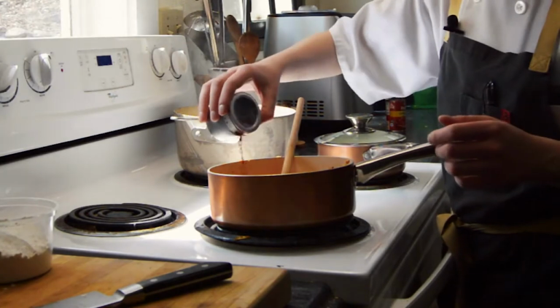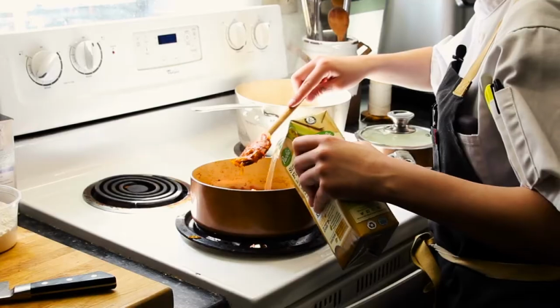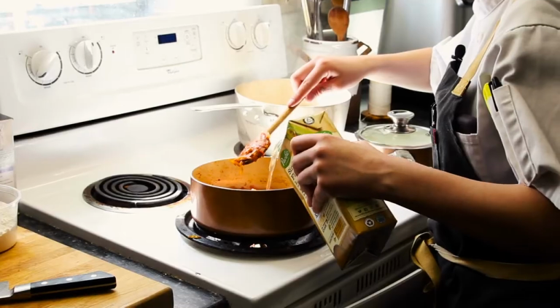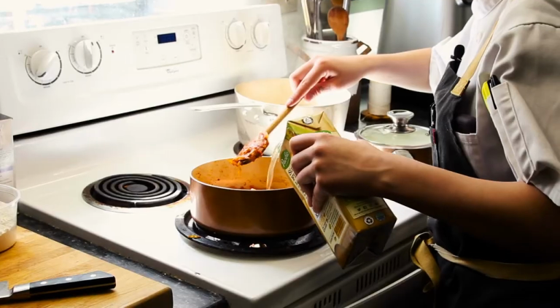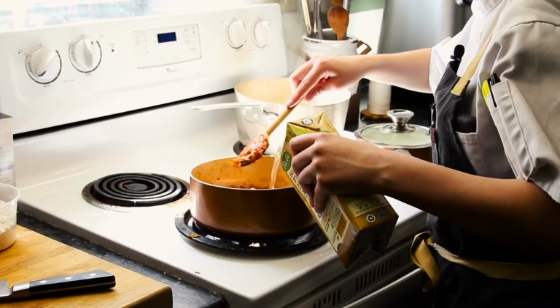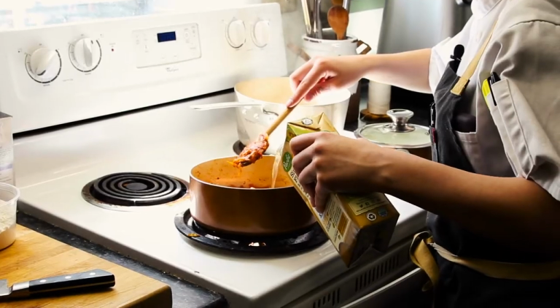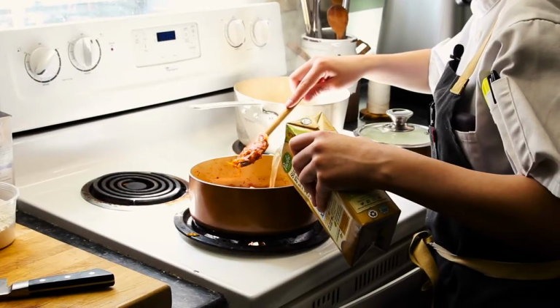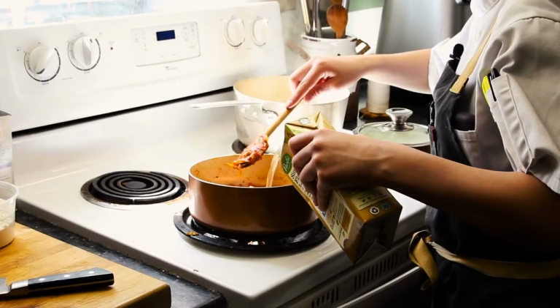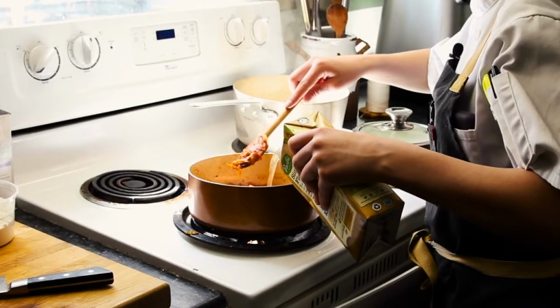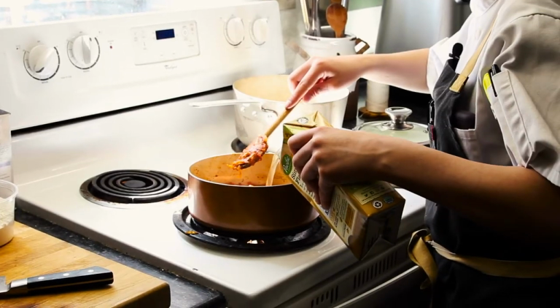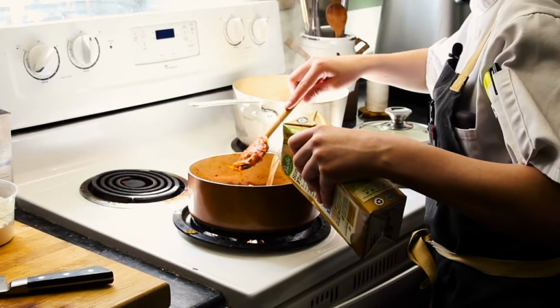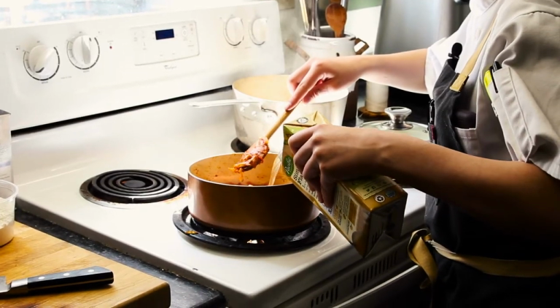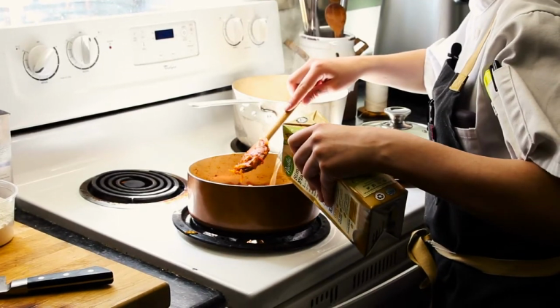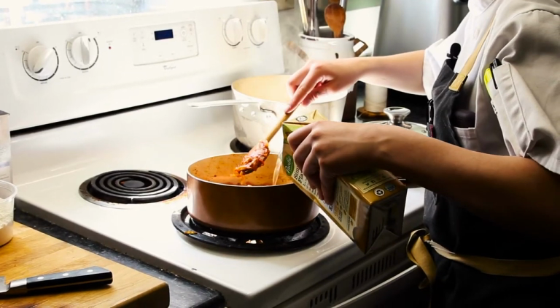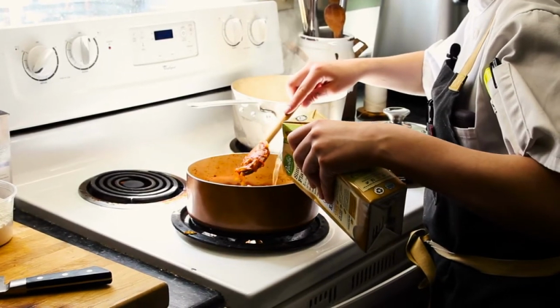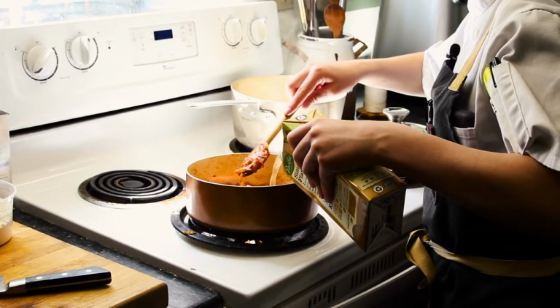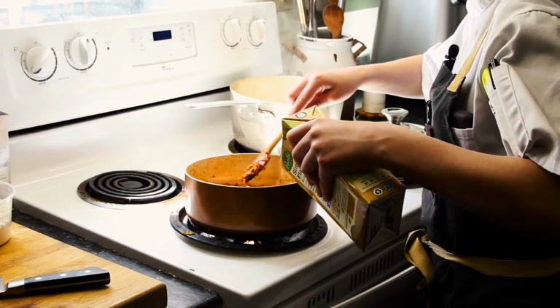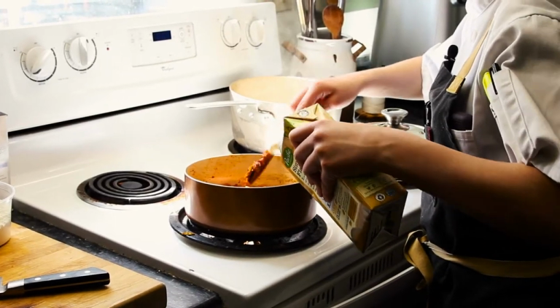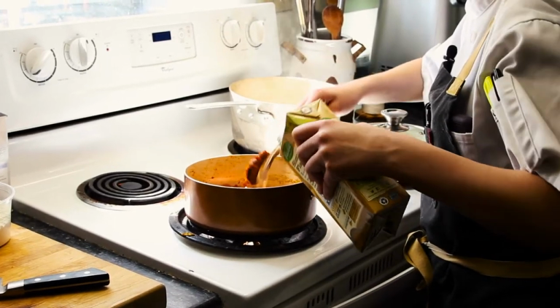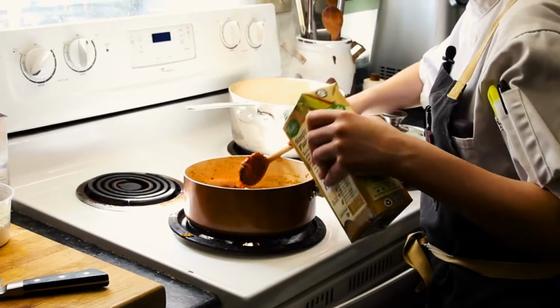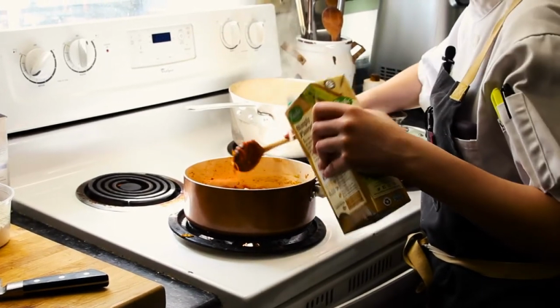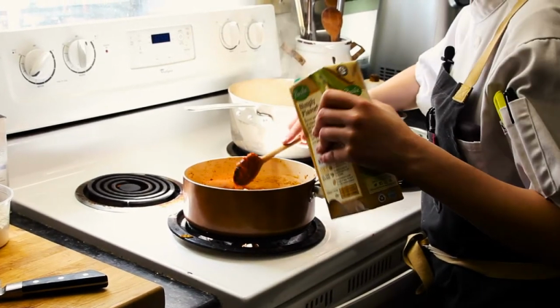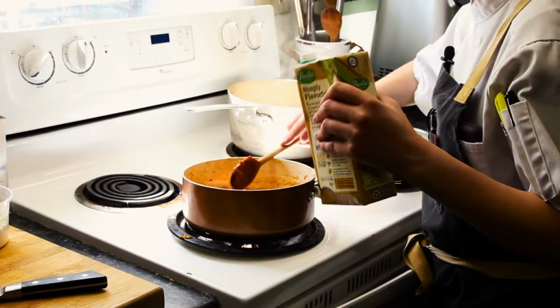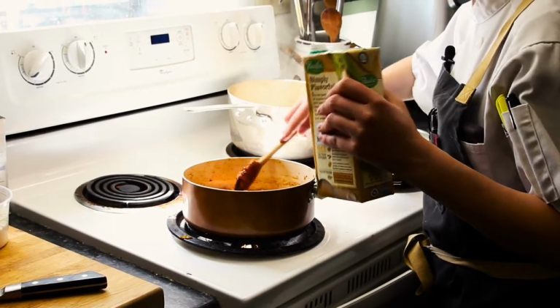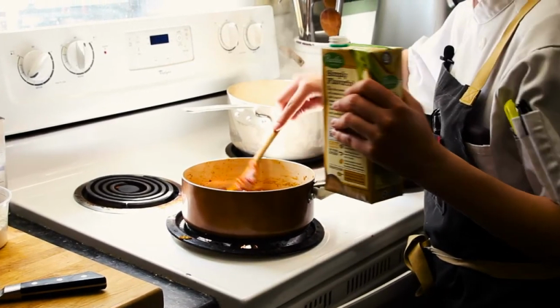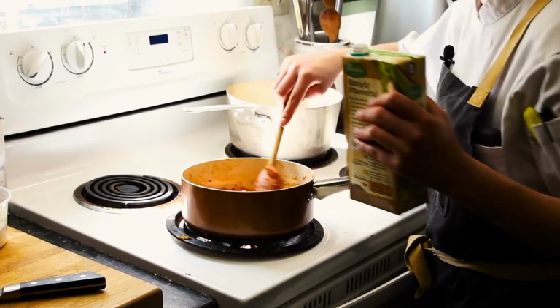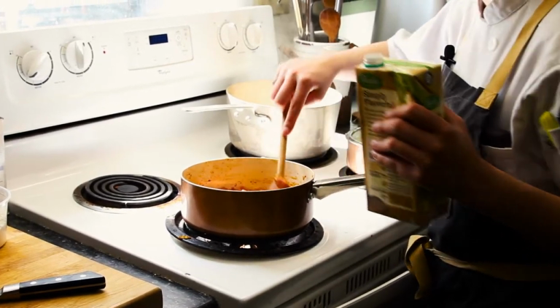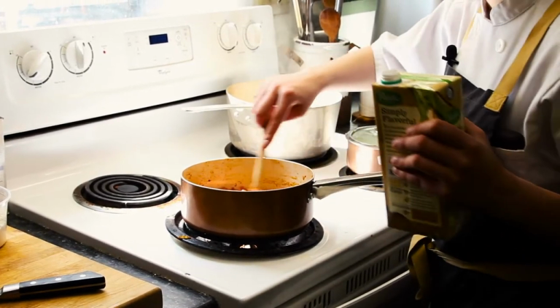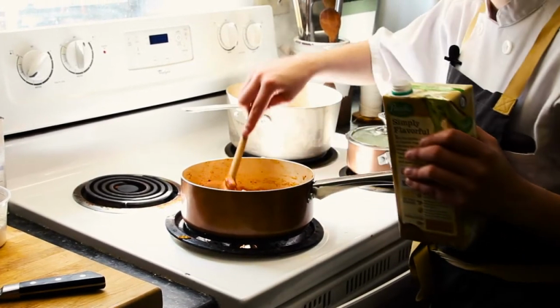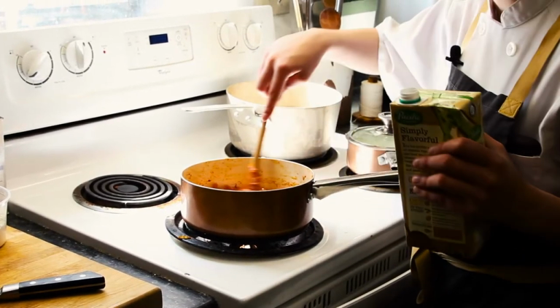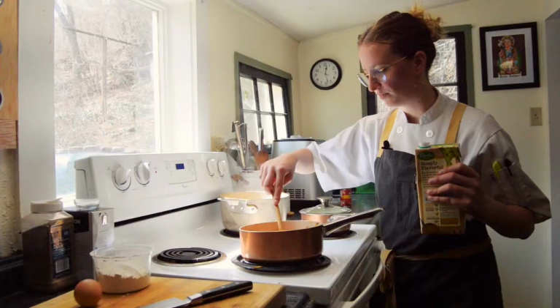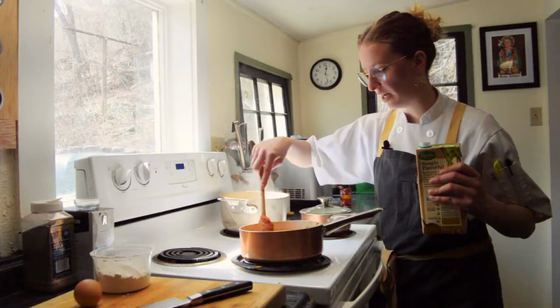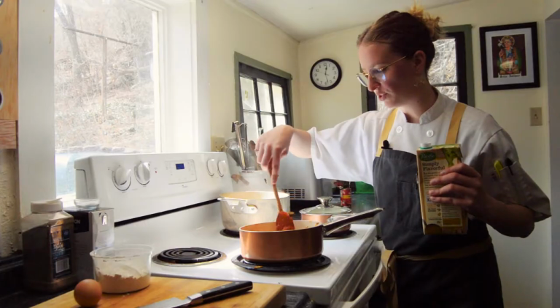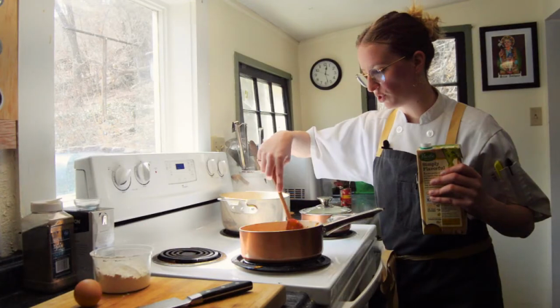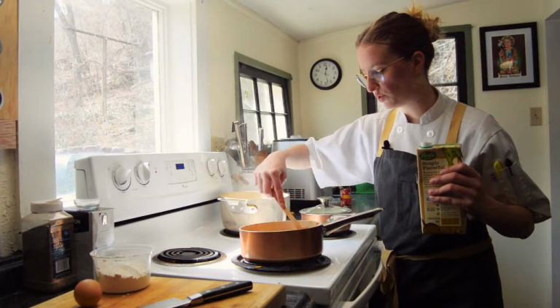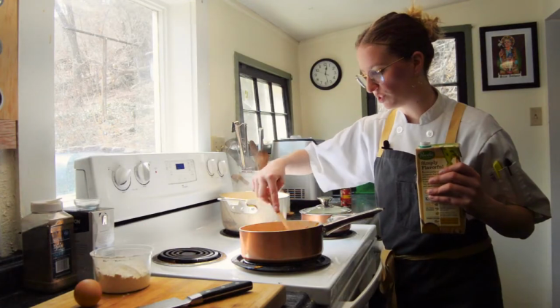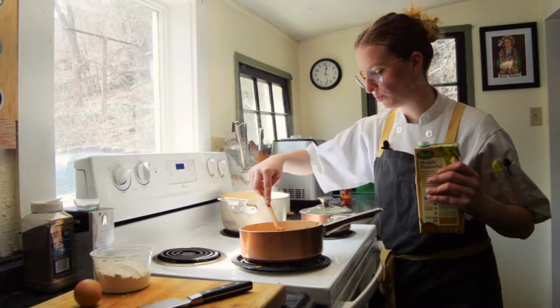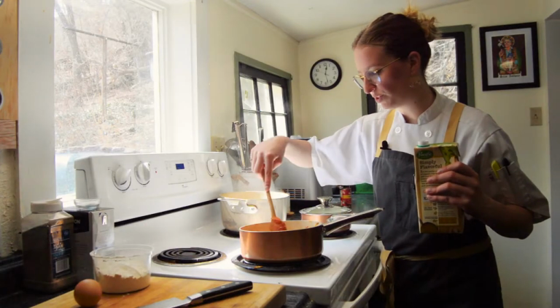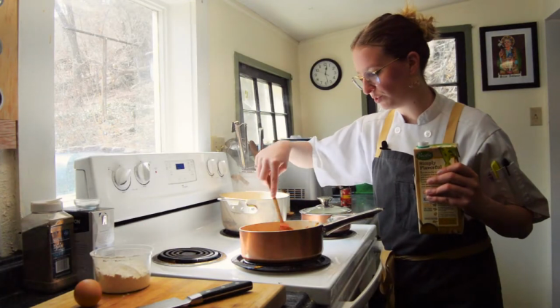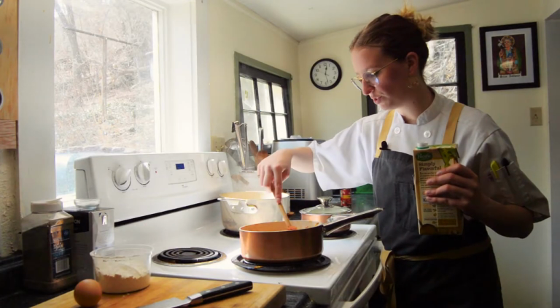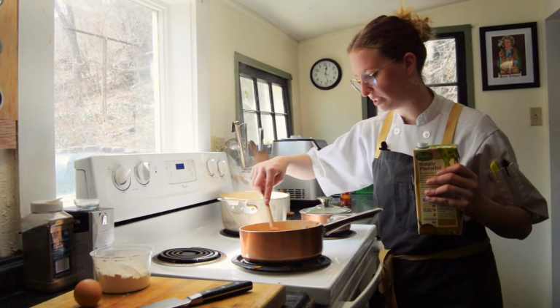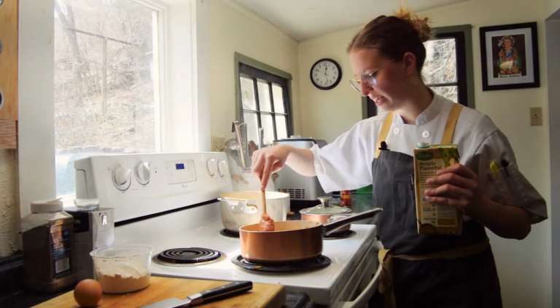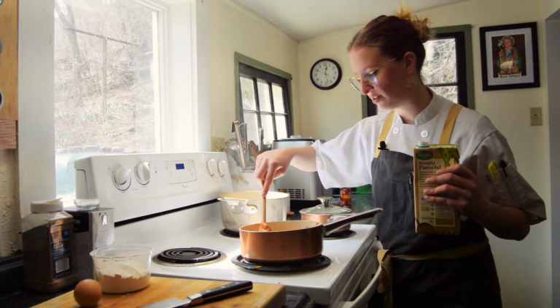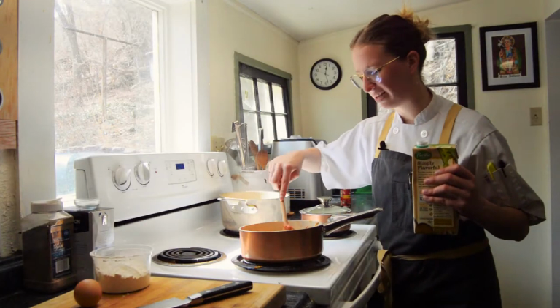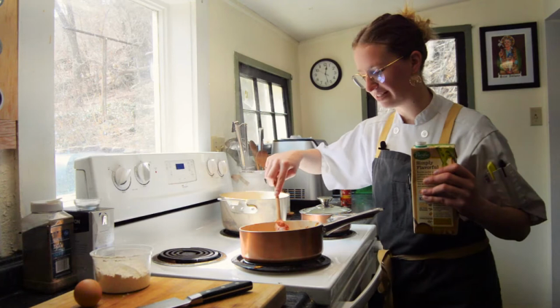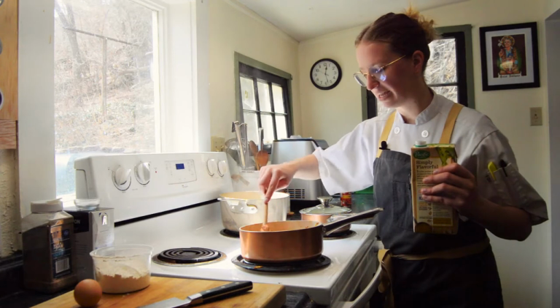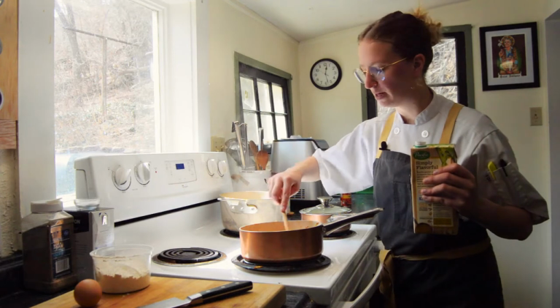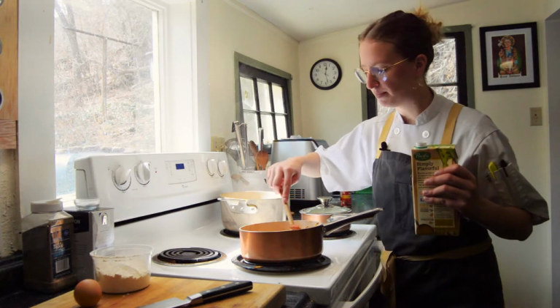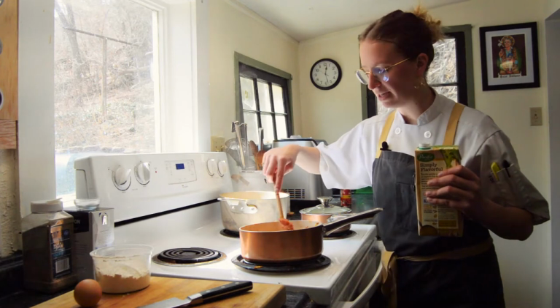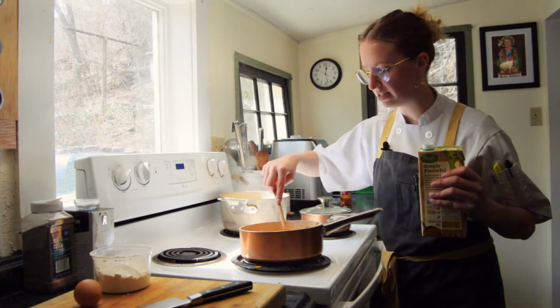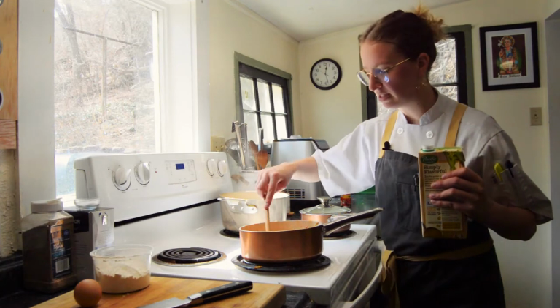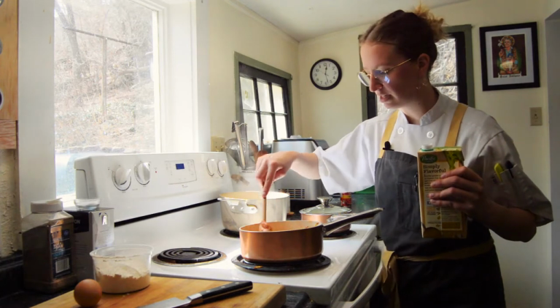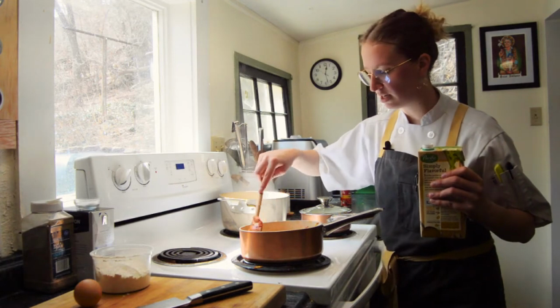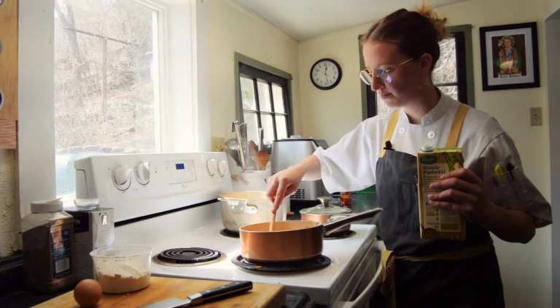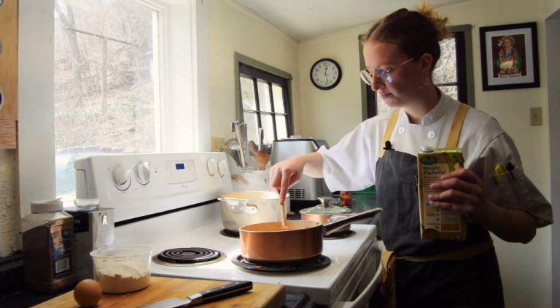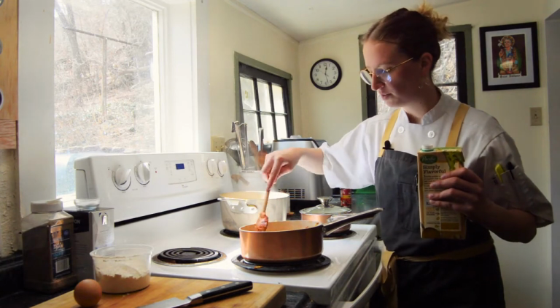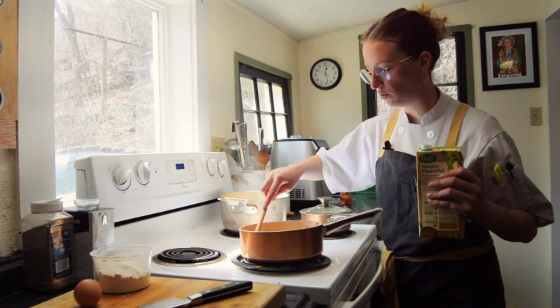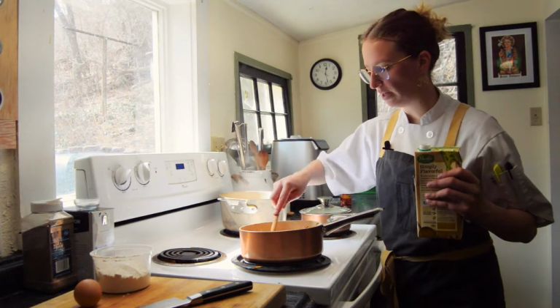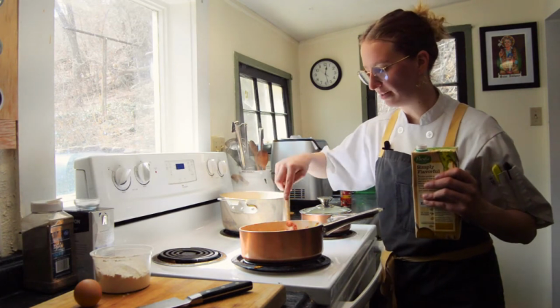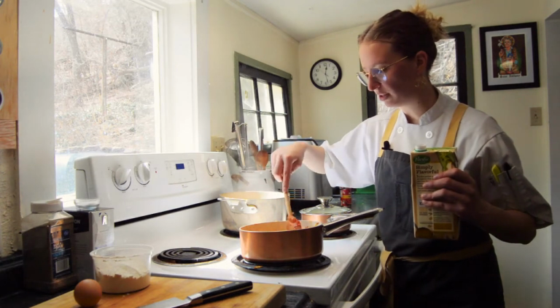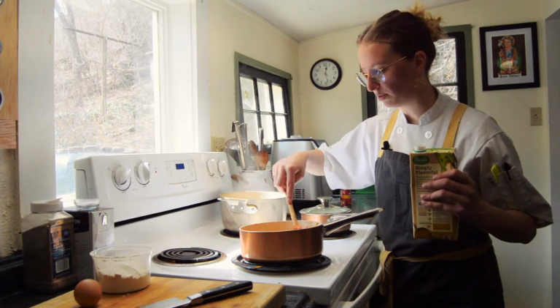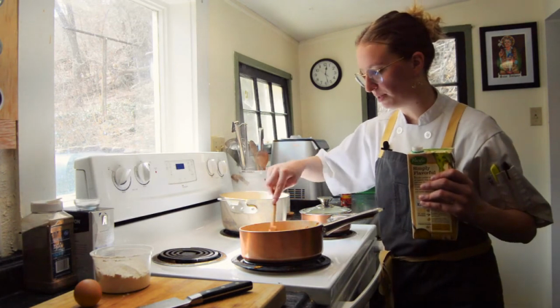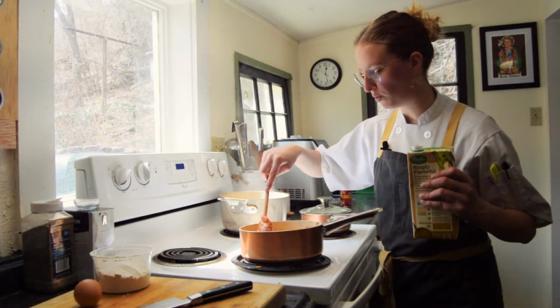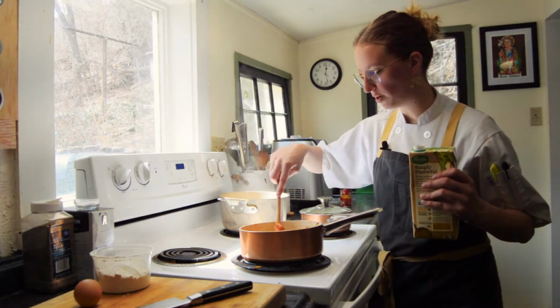We're gonna deglaze with a little bit of liquid to lift it off the surface of the pan. And as soon as it reduces down and gets kind of pasty again, we'll add a little bit more.